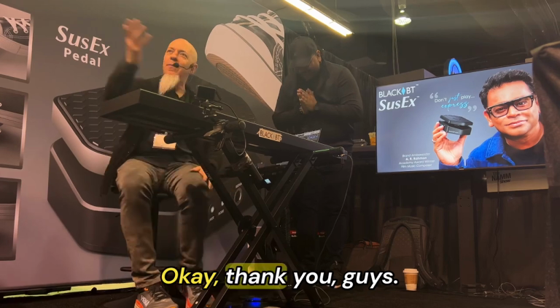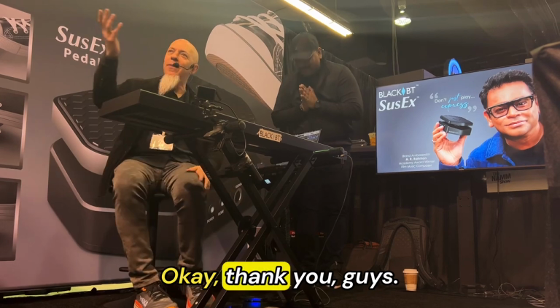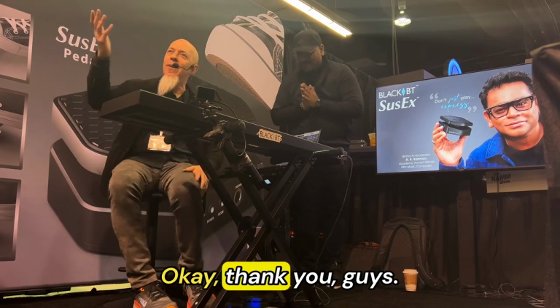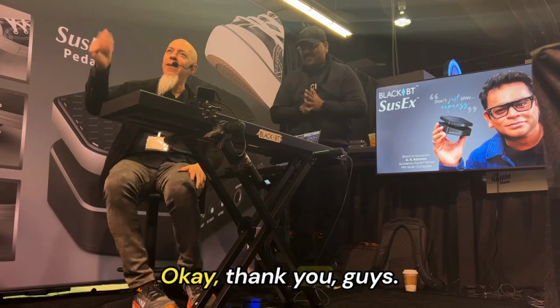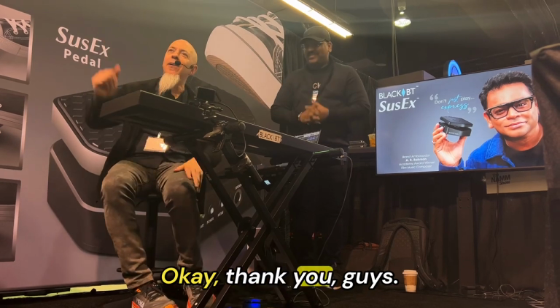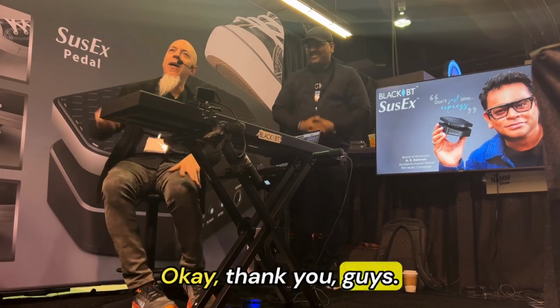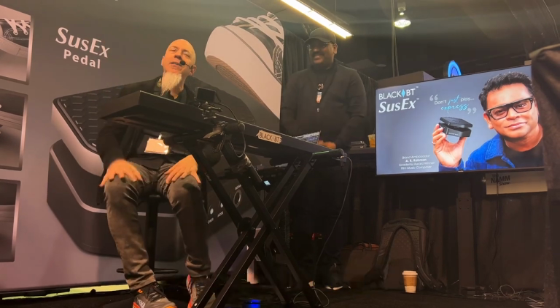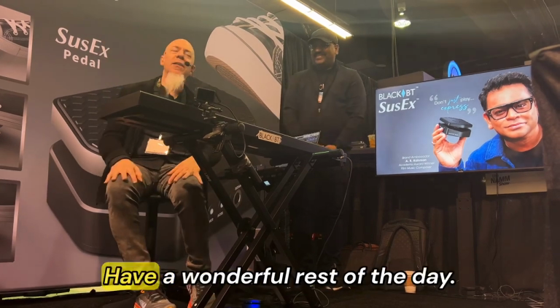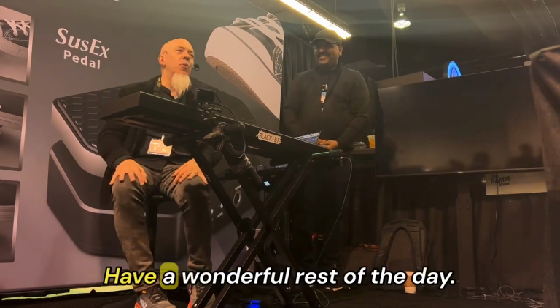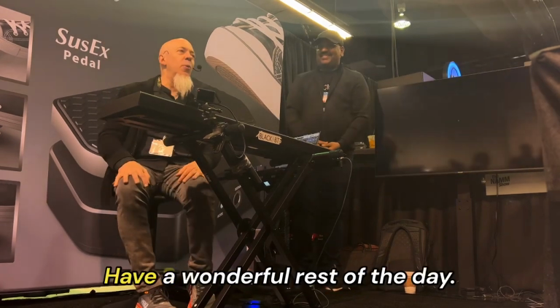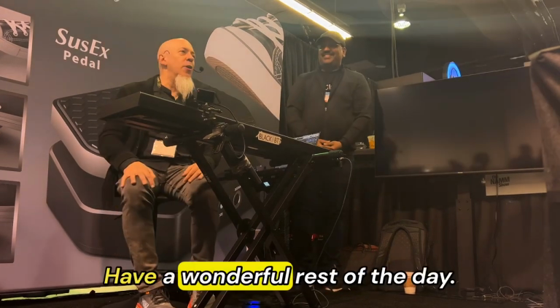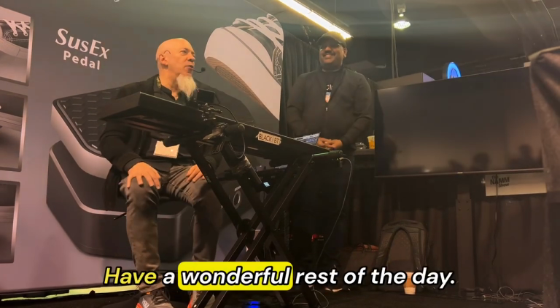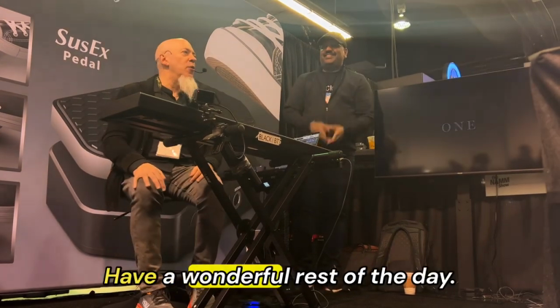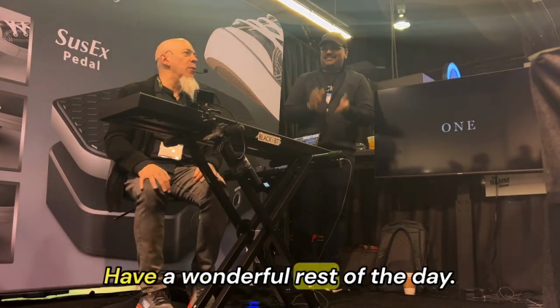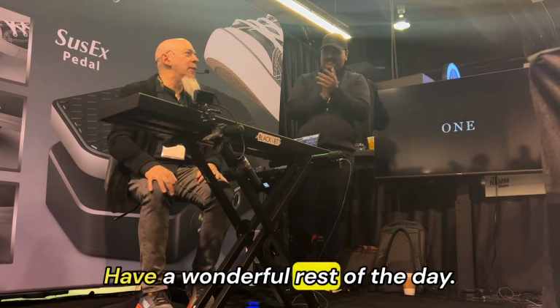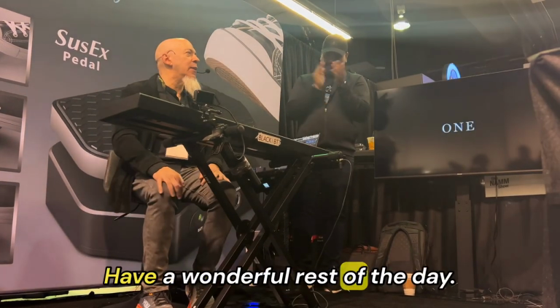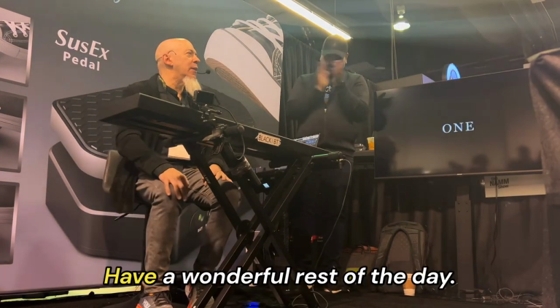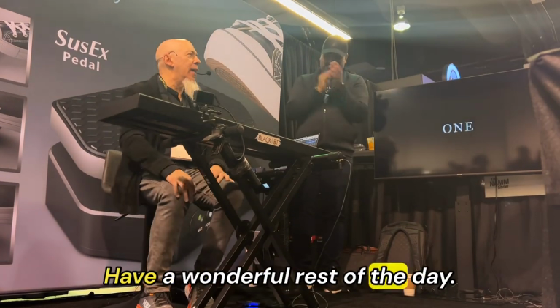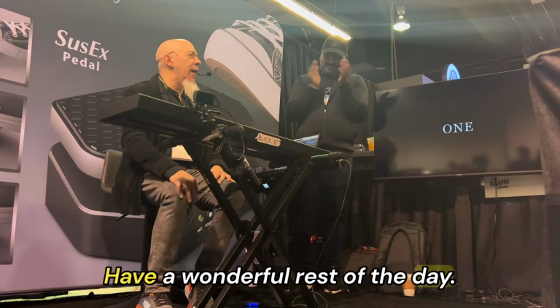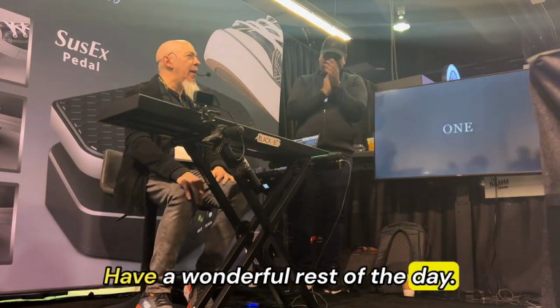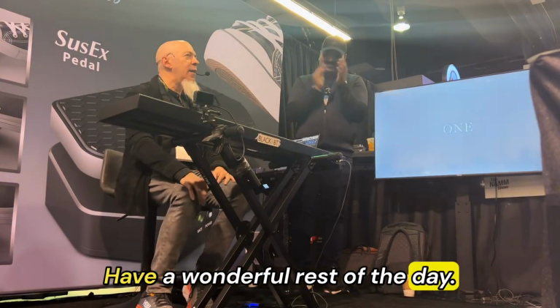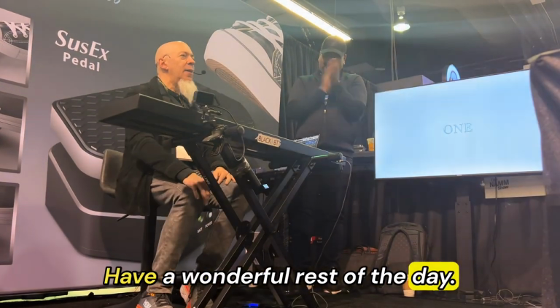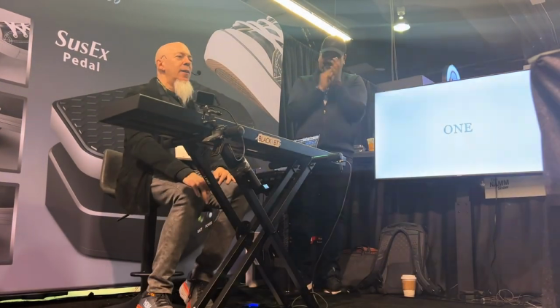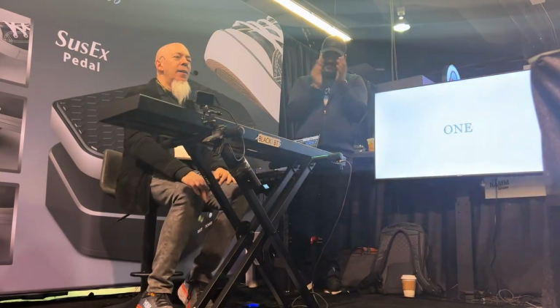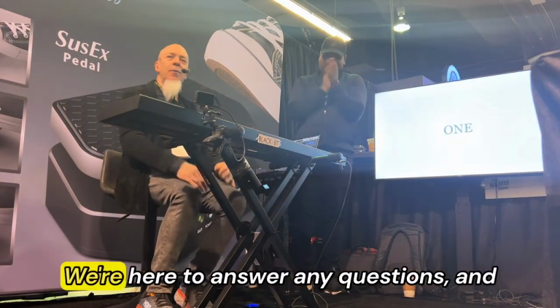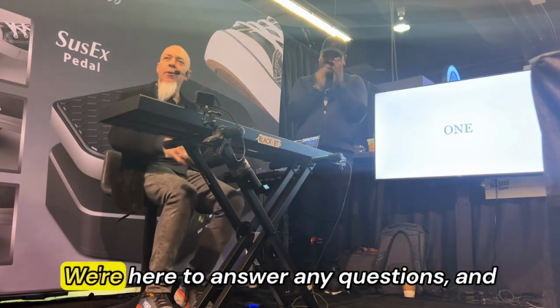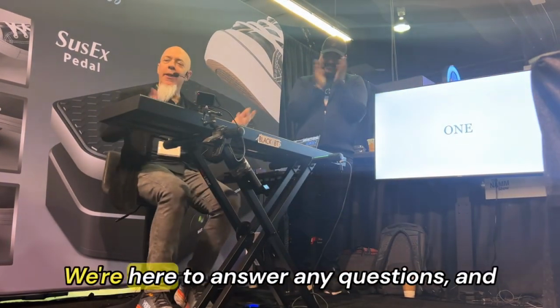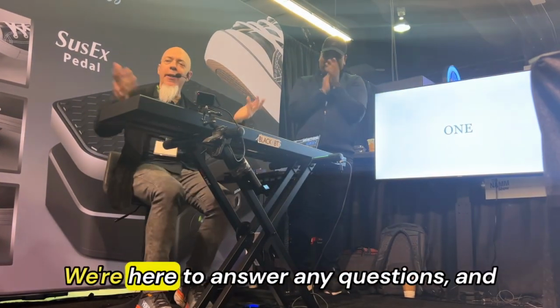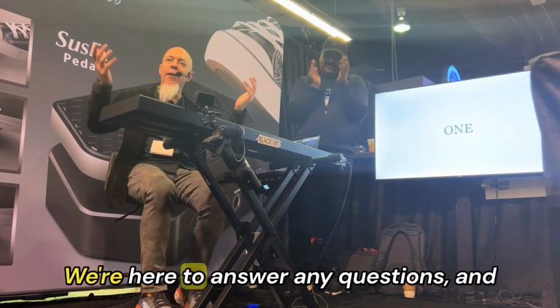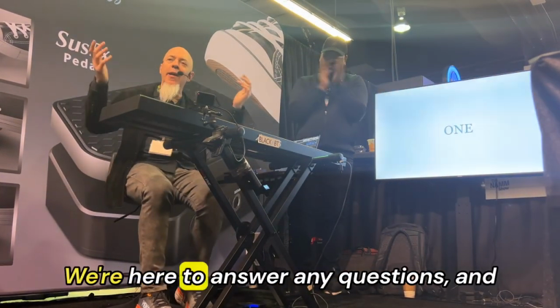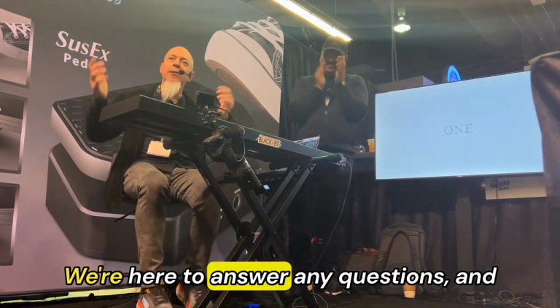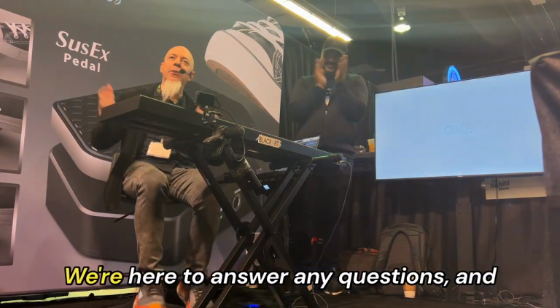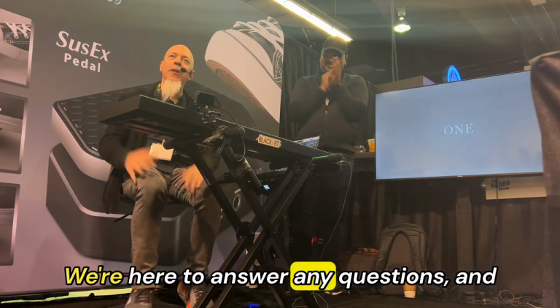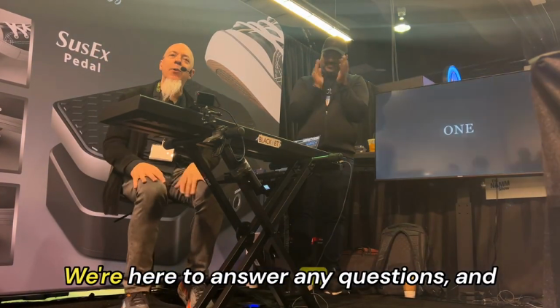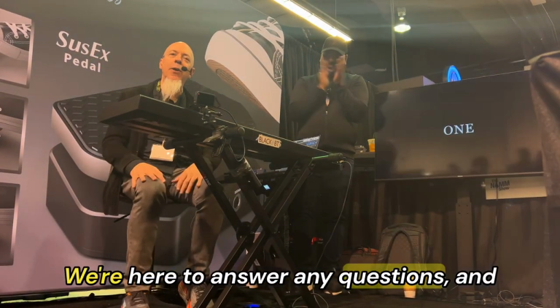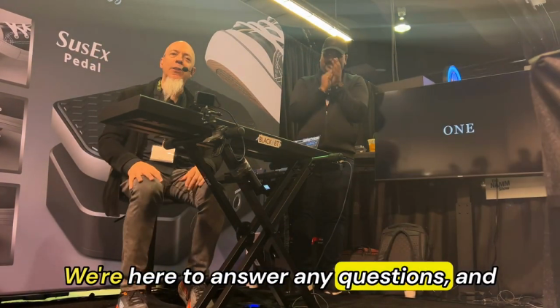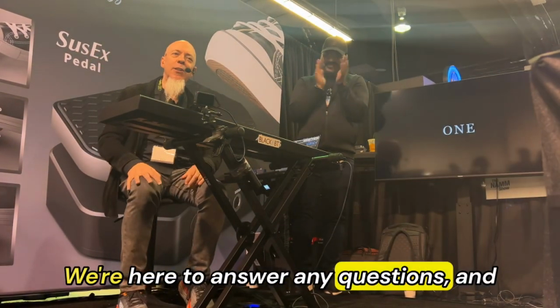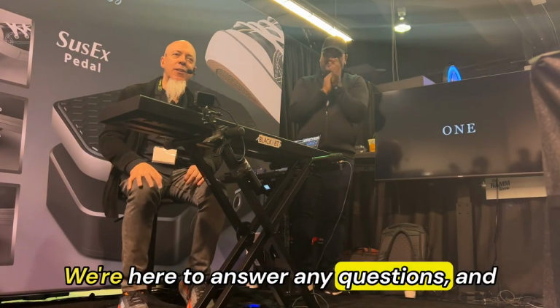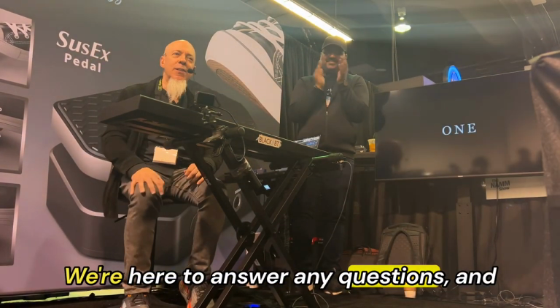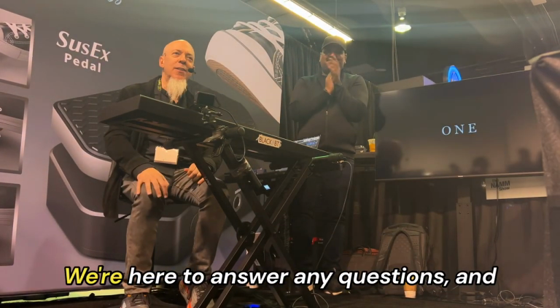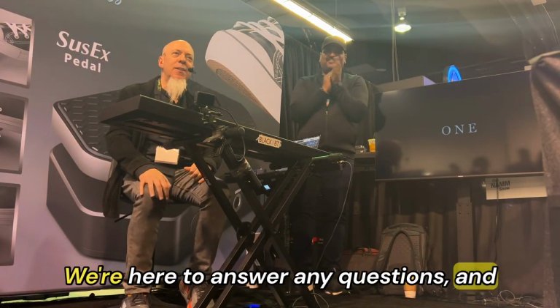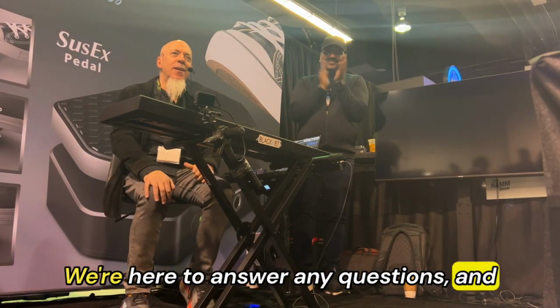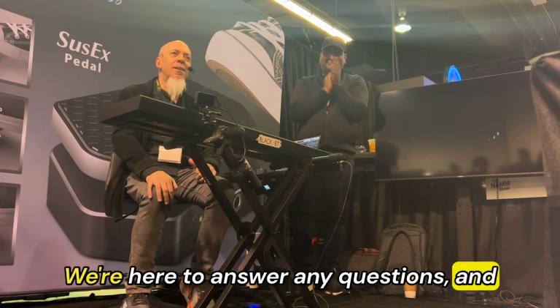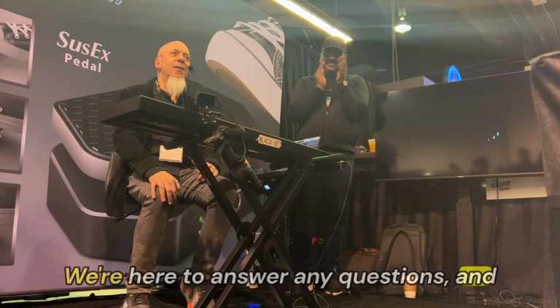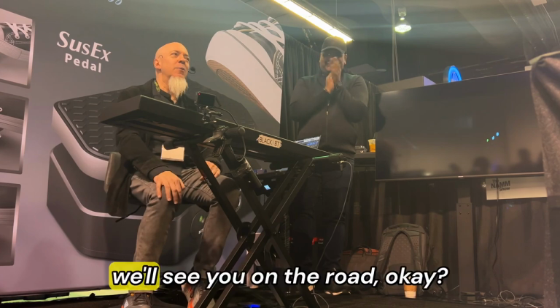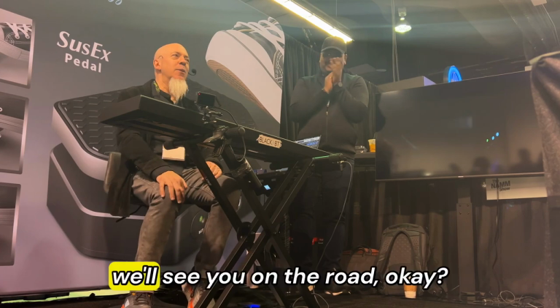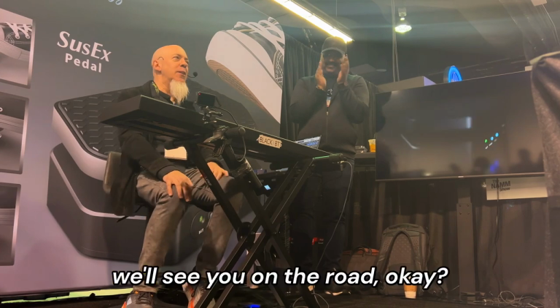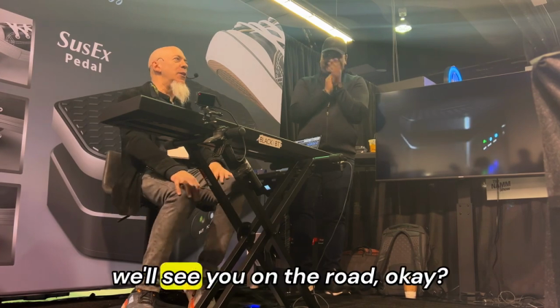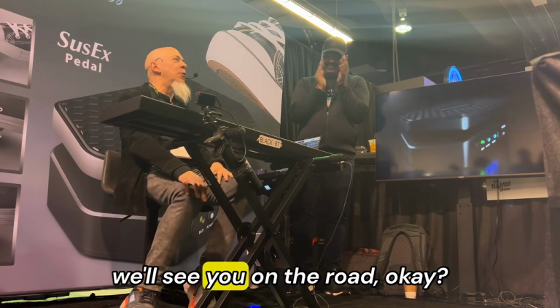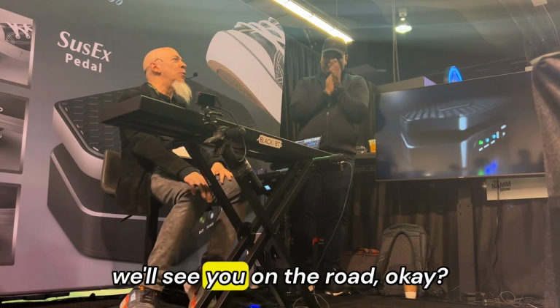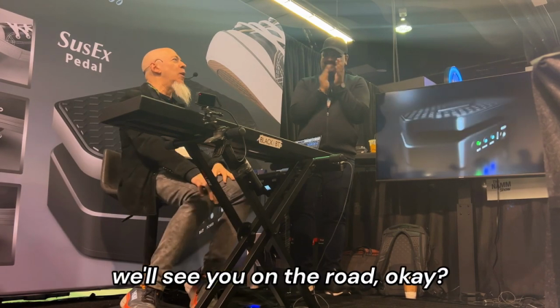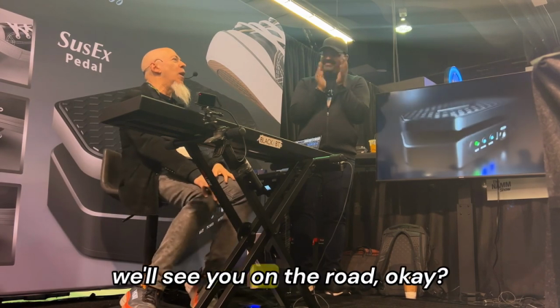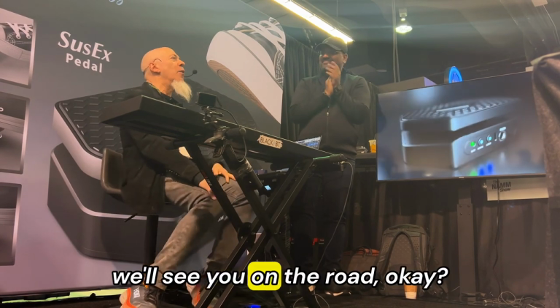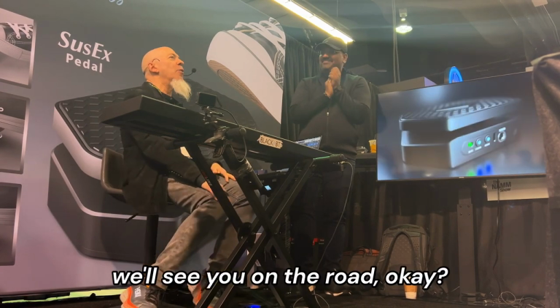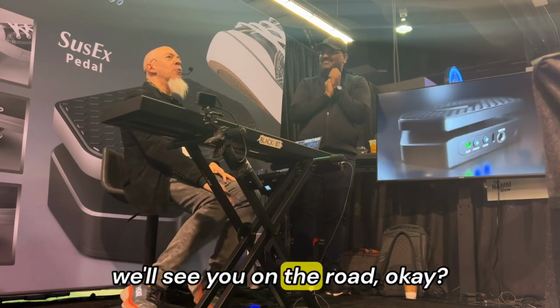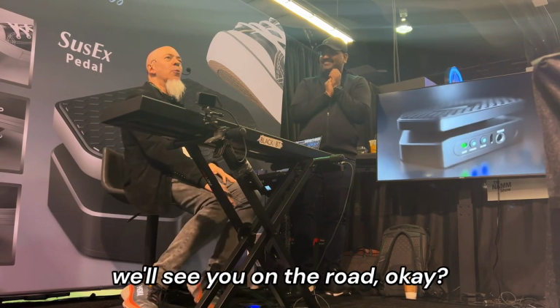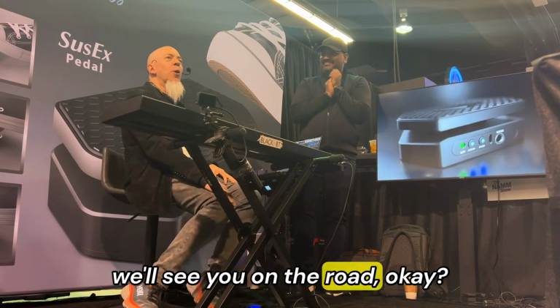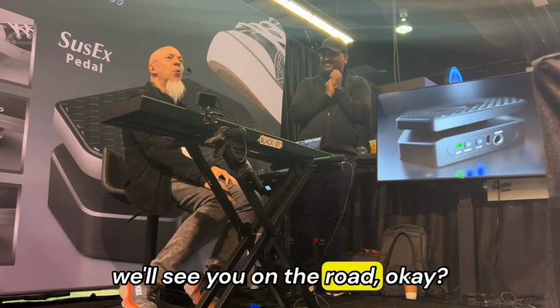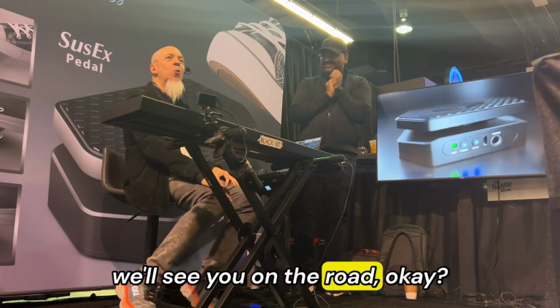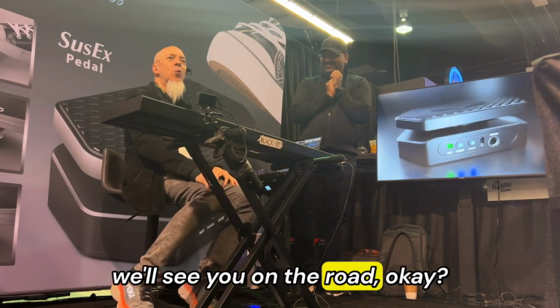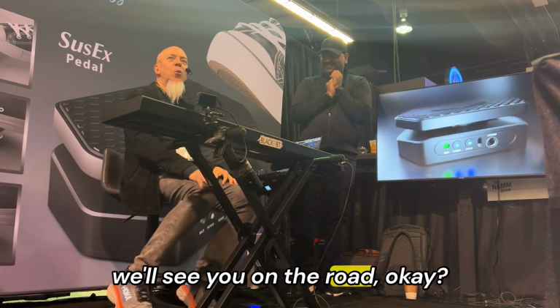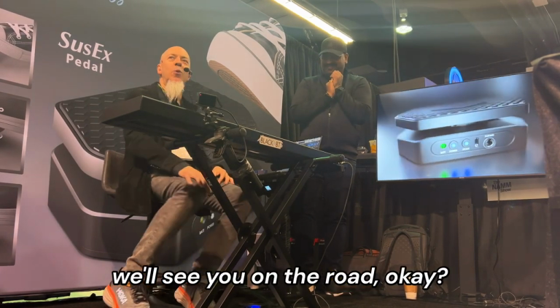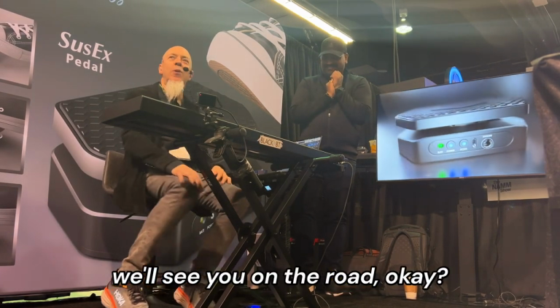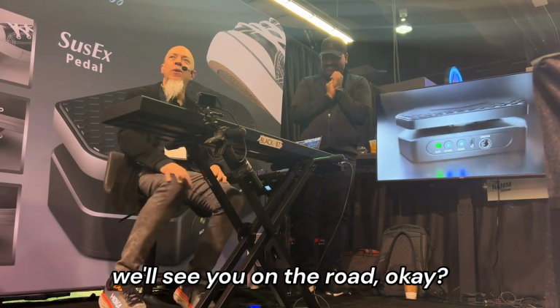Thank you, guys. Have a wonderful rest of the day. We're here to answer any questions, and we'll see you on the road.